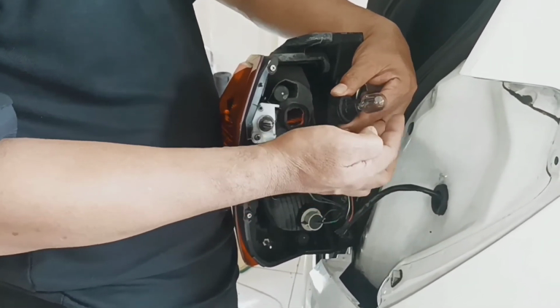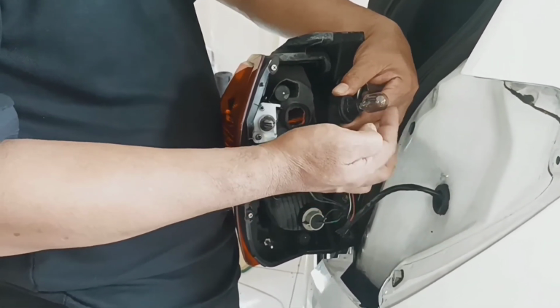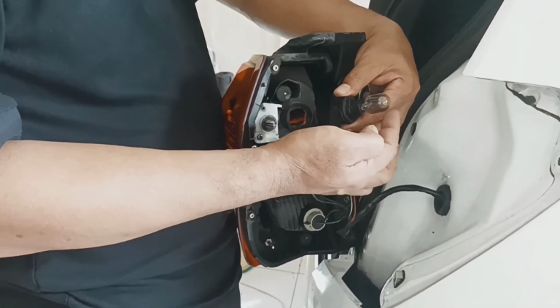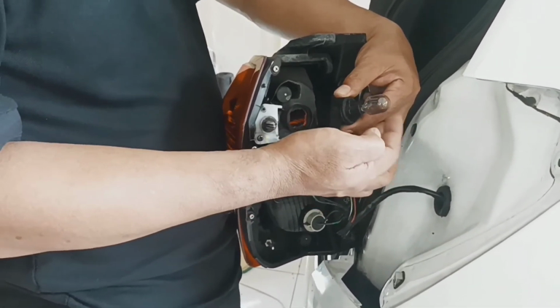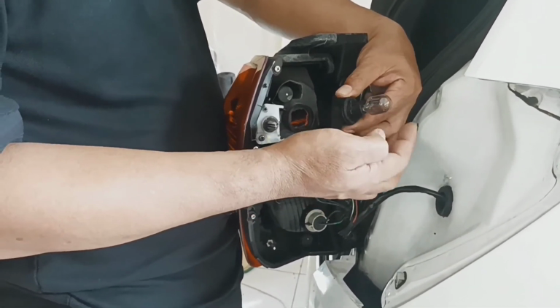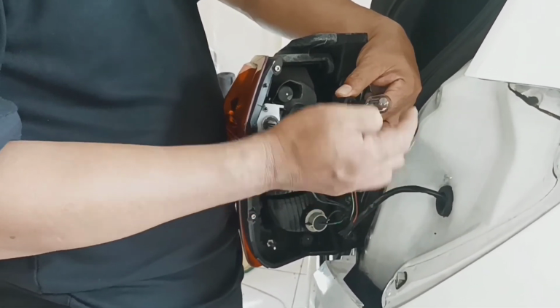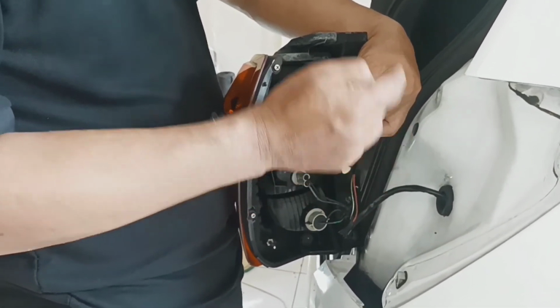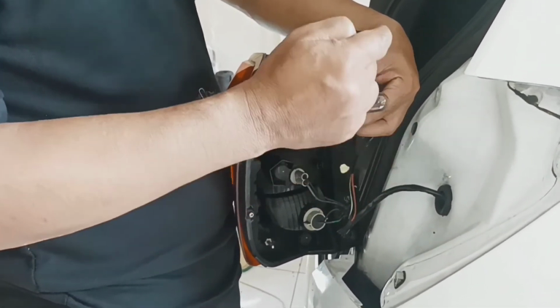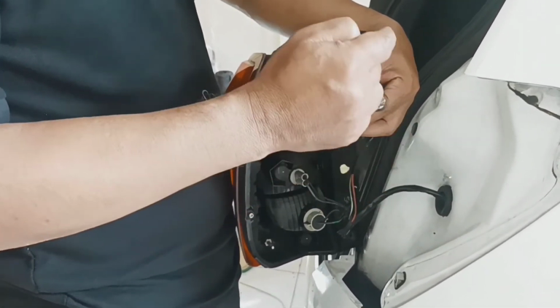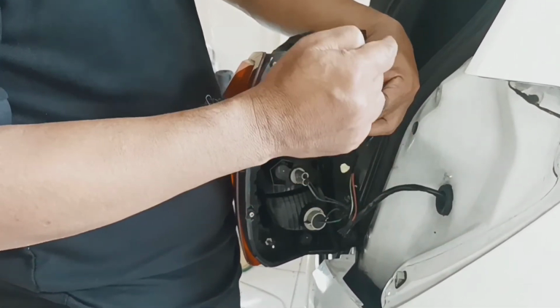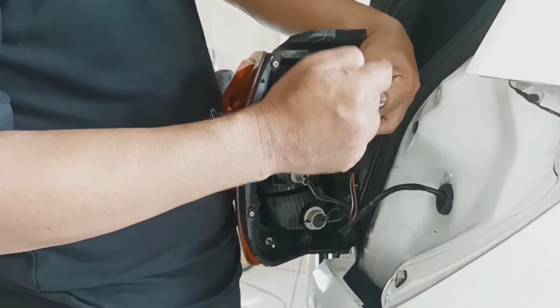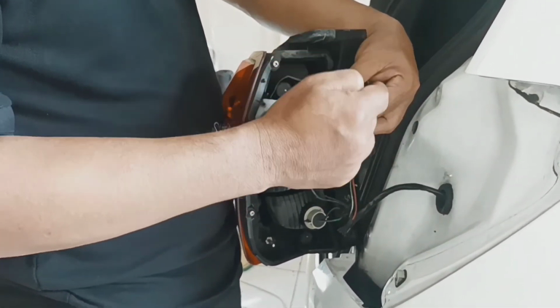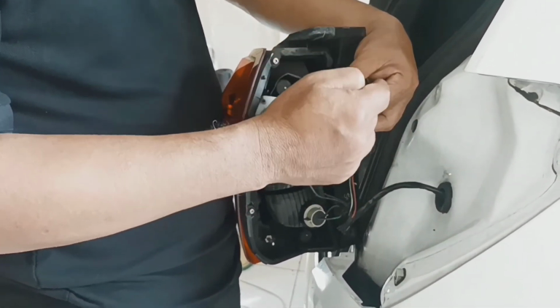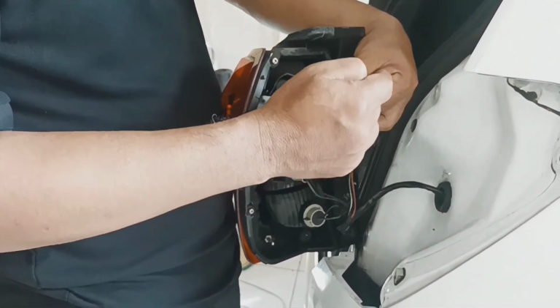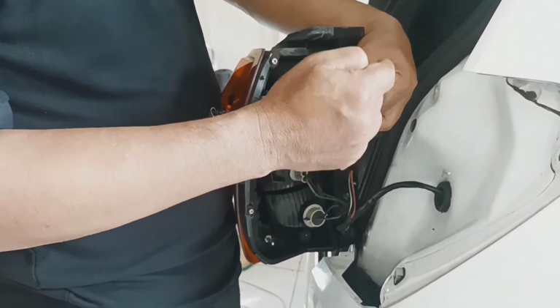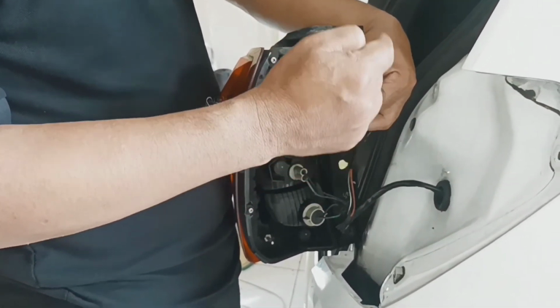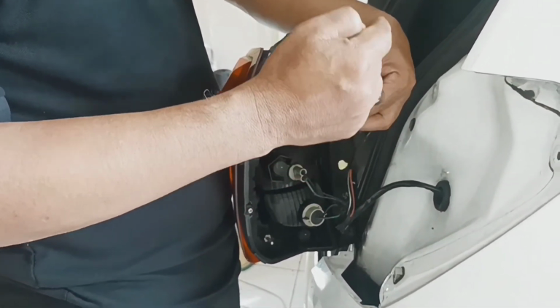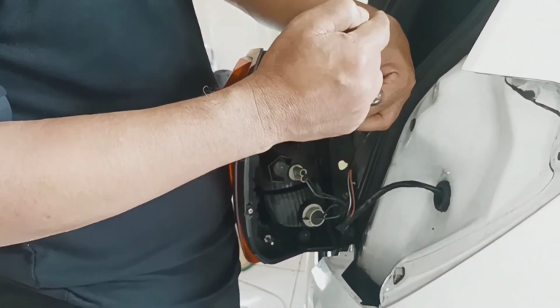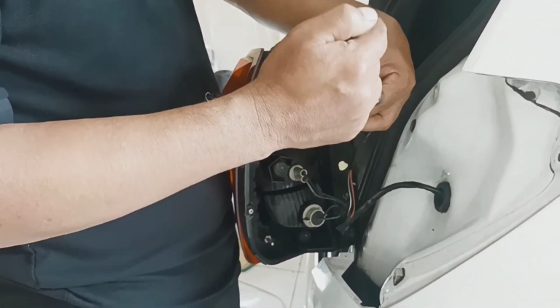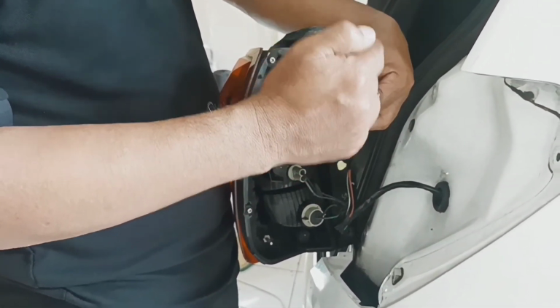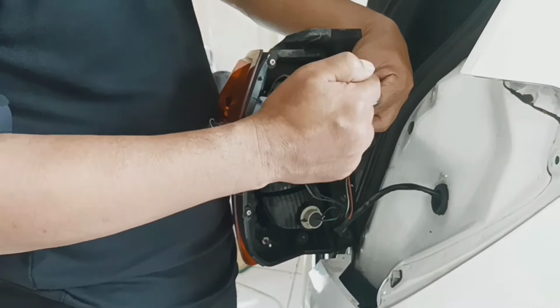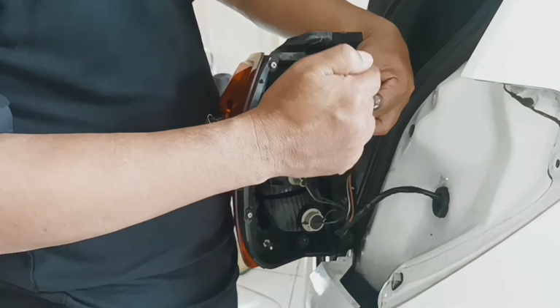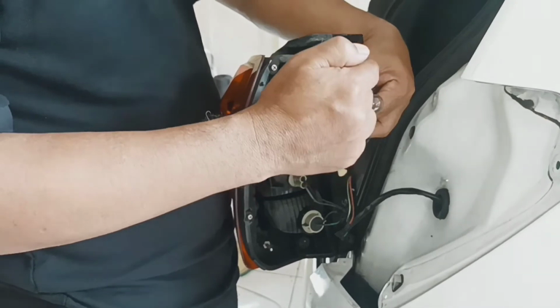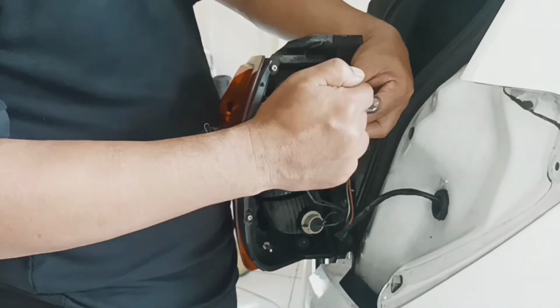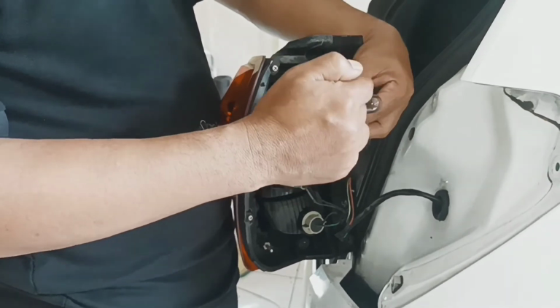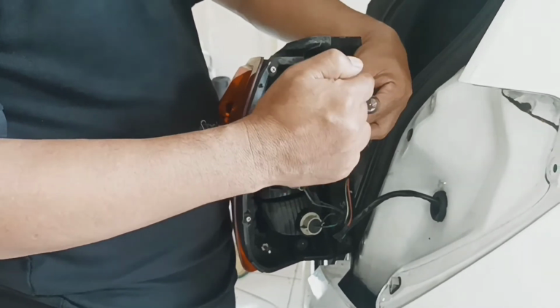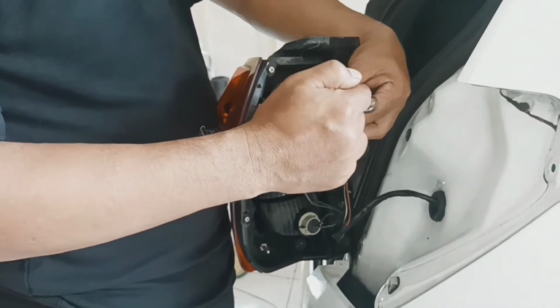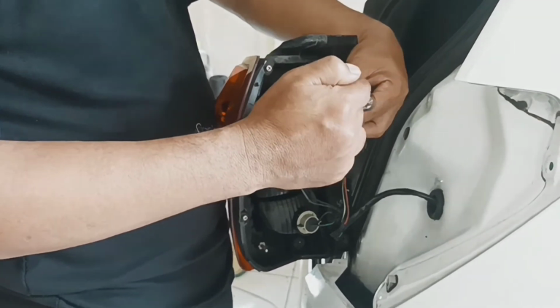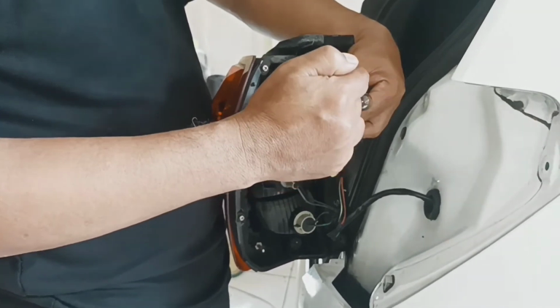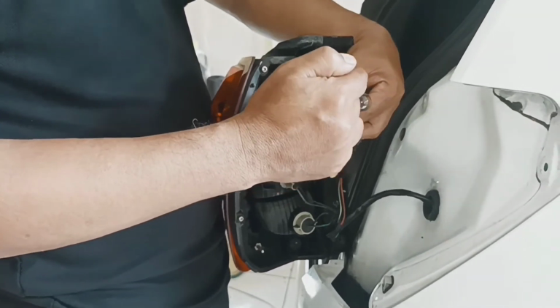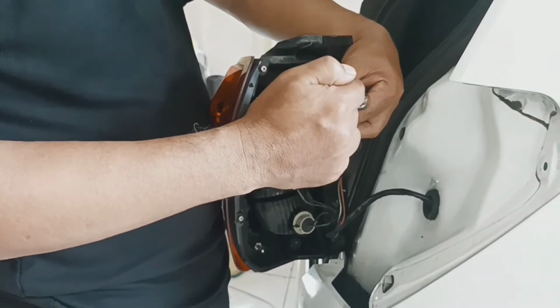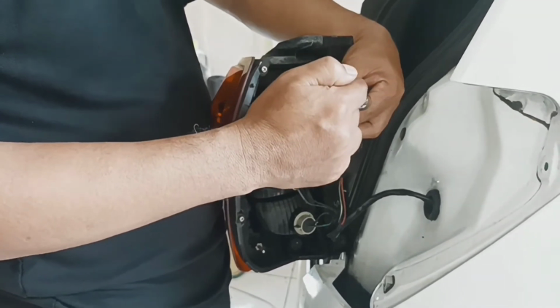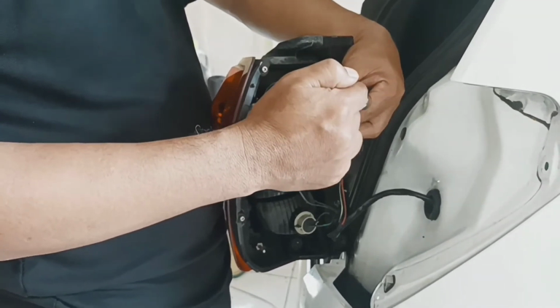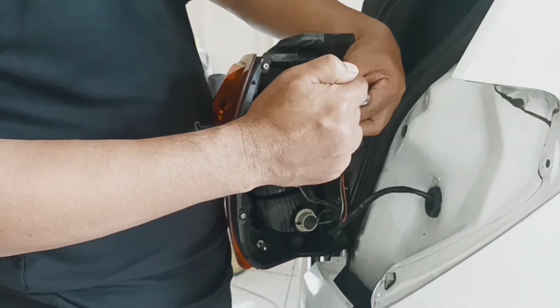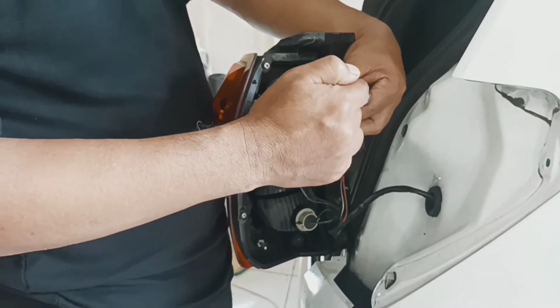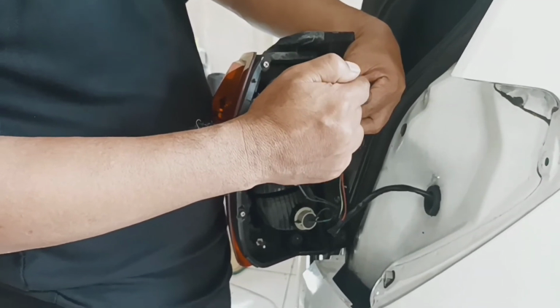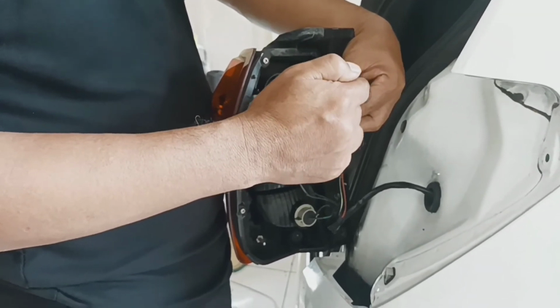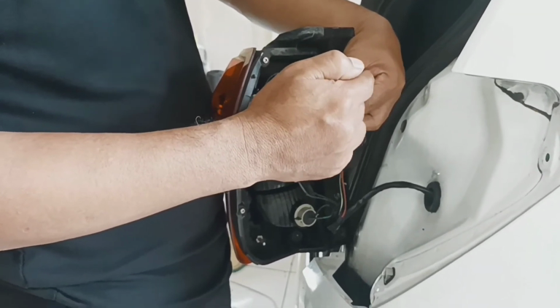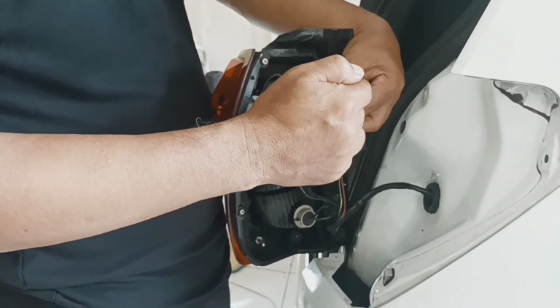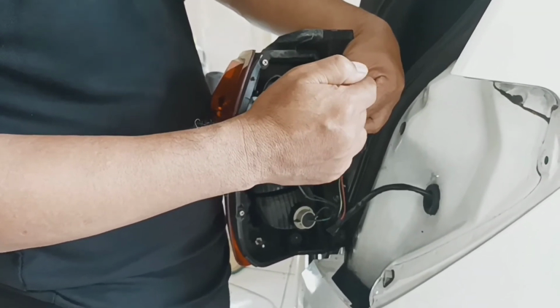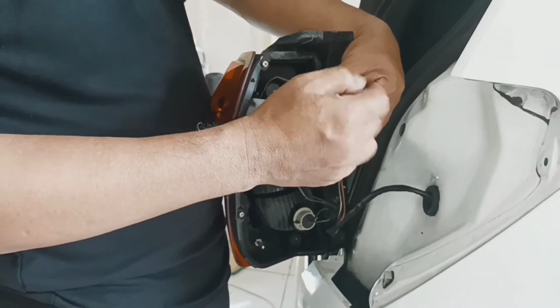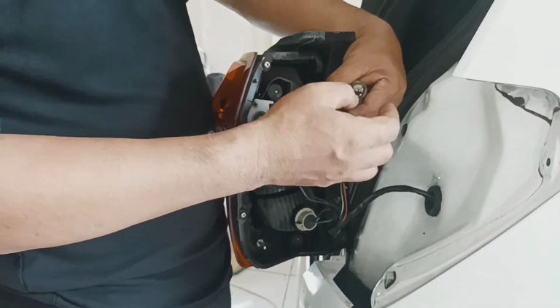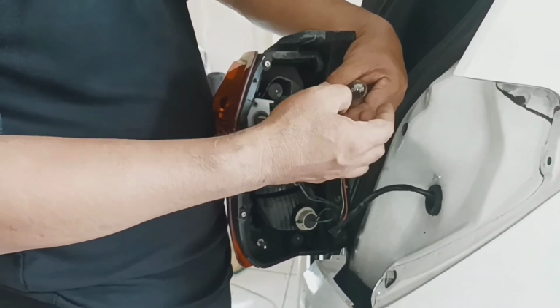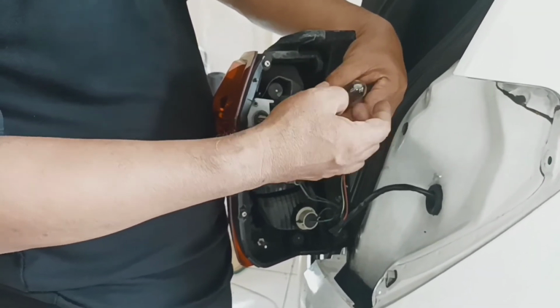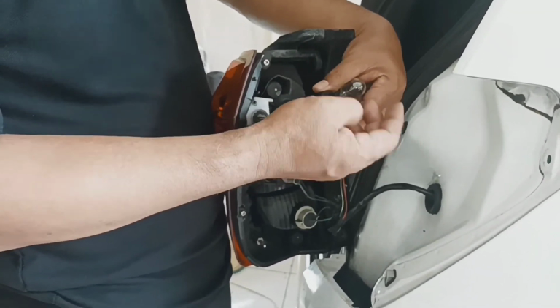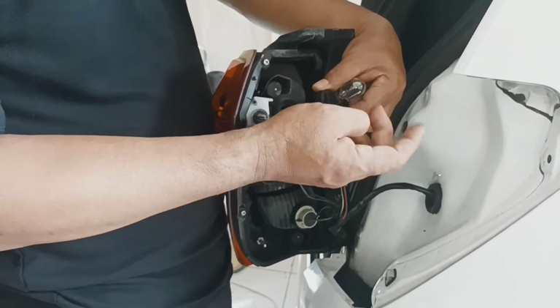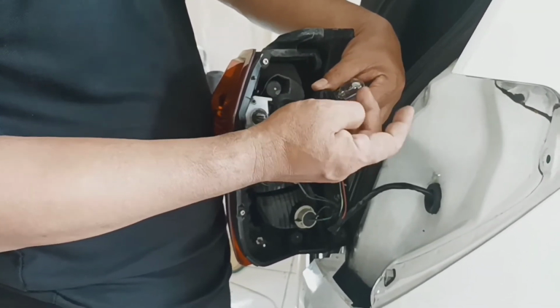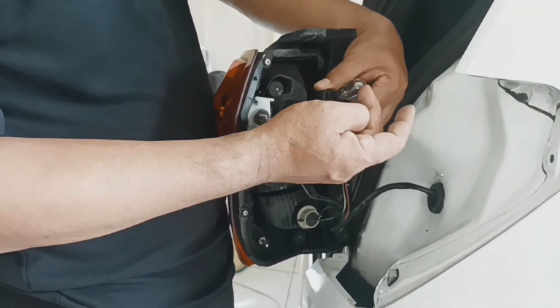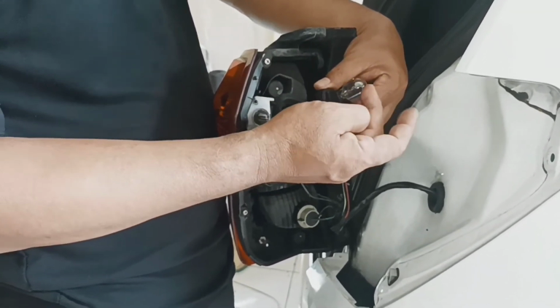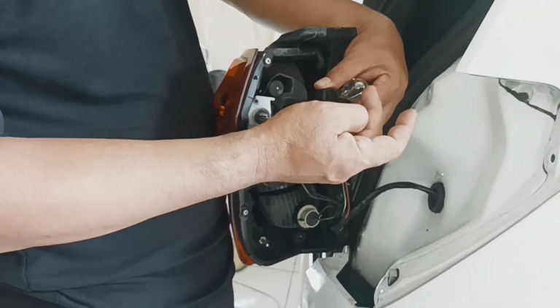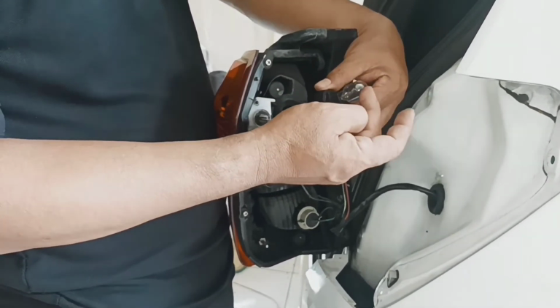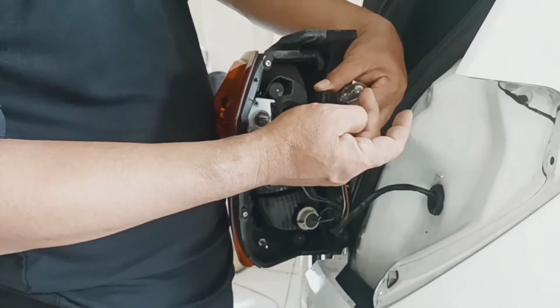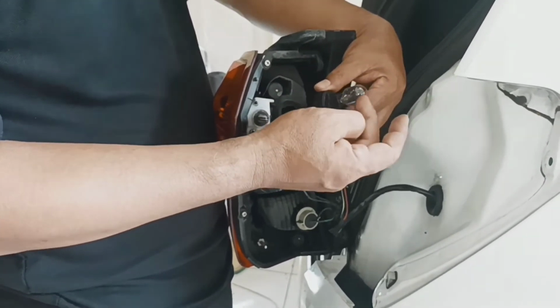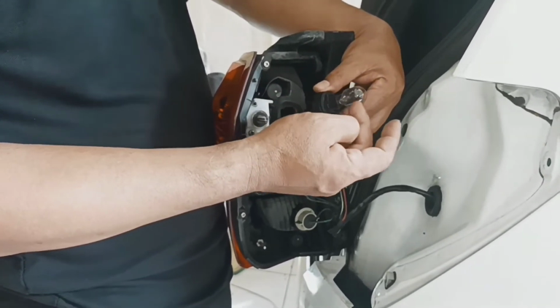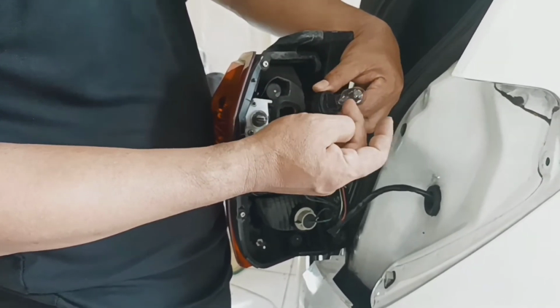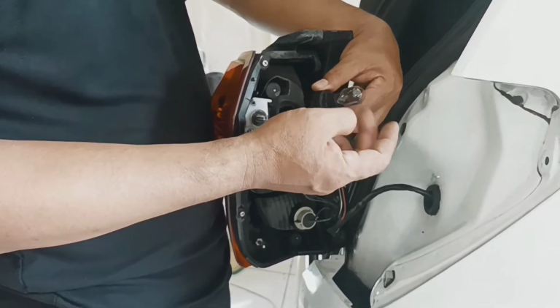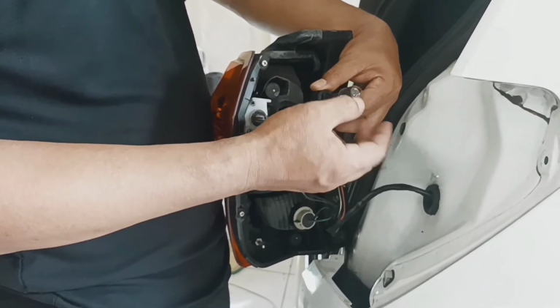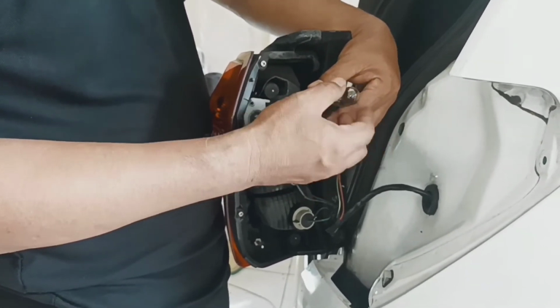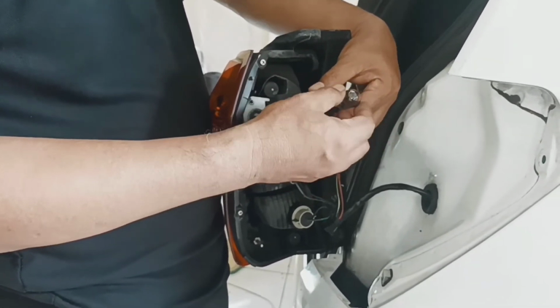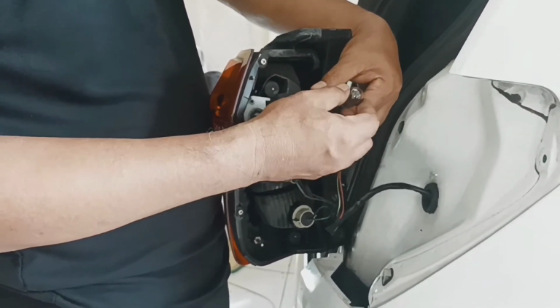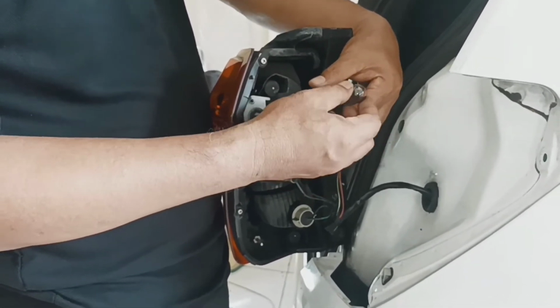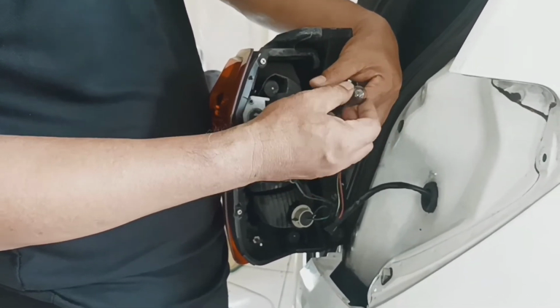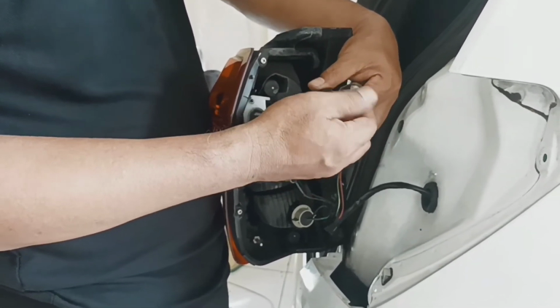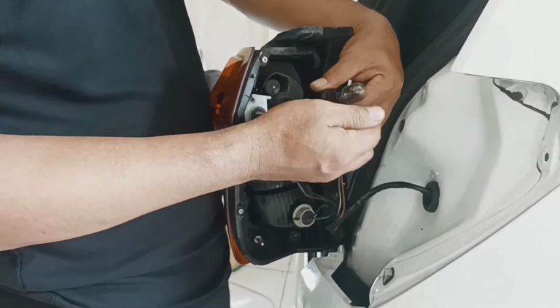Ini untuk lampu rem, atau lampu senja, atau lampu kotak, ya jadi satu aja di sini. (This is for the brake lamp, or the tail lamp, or the box lamp — they share one socket here.)